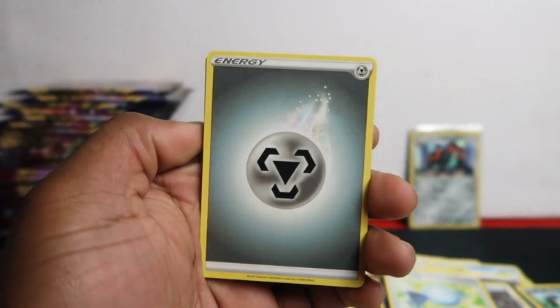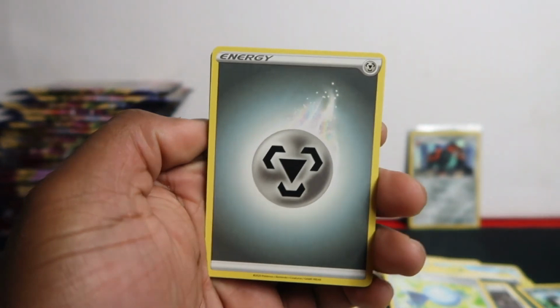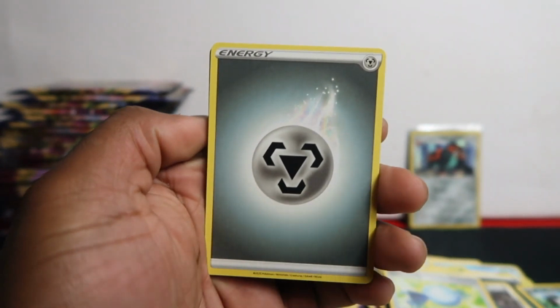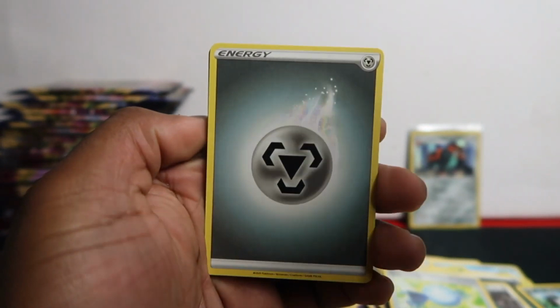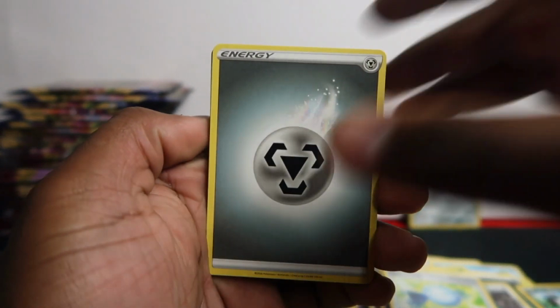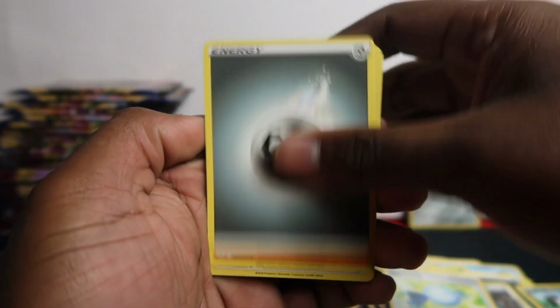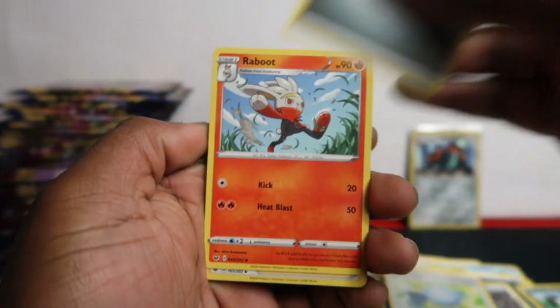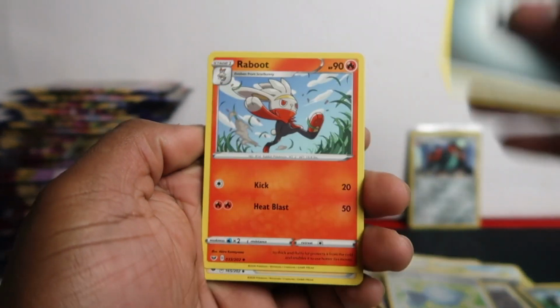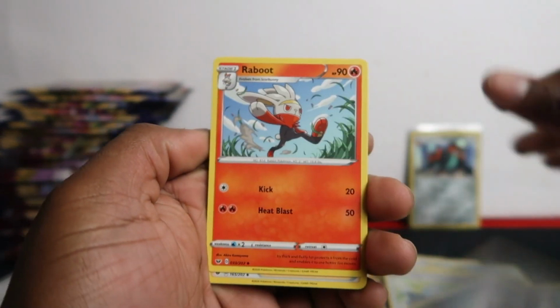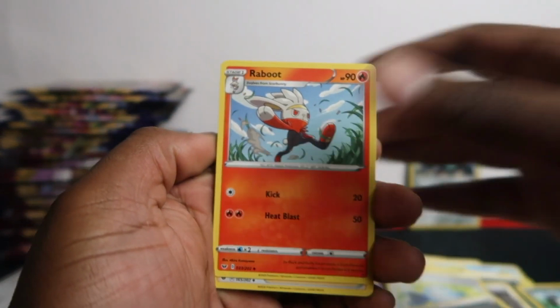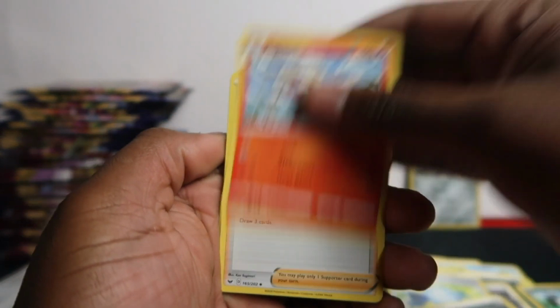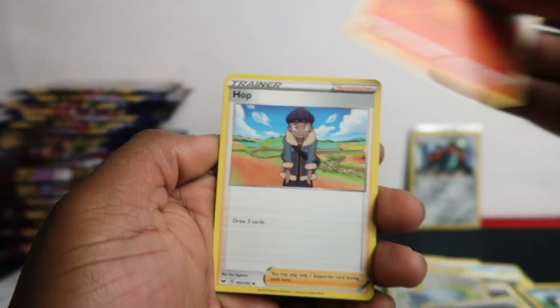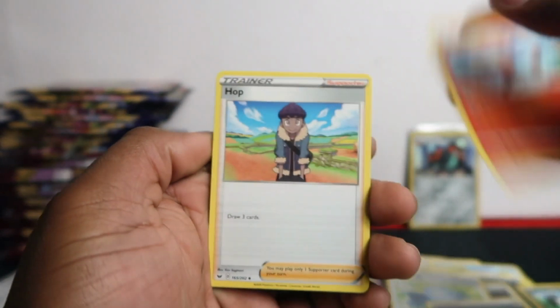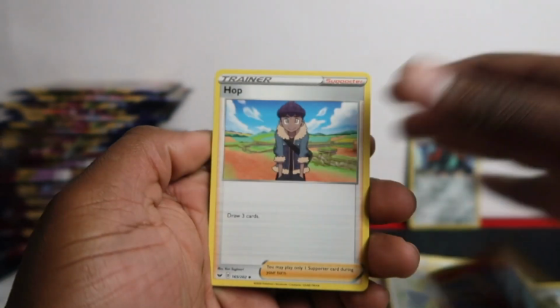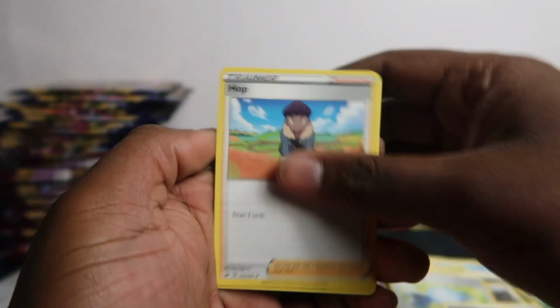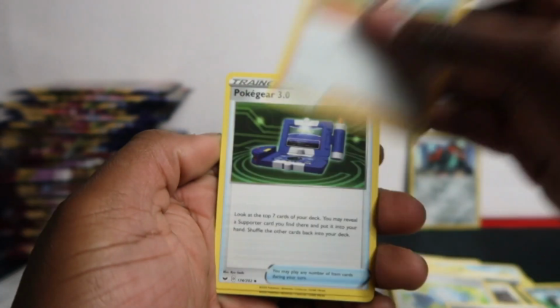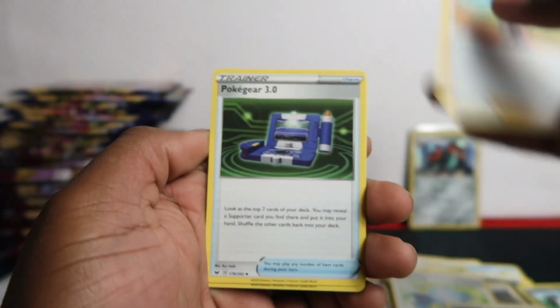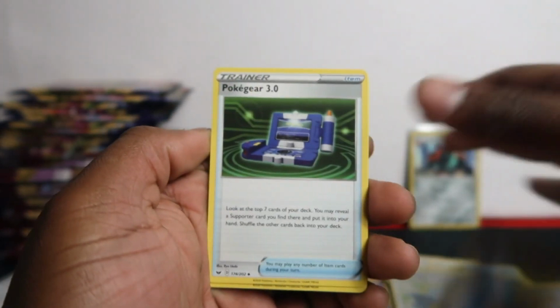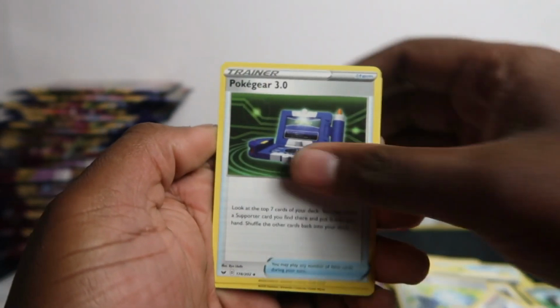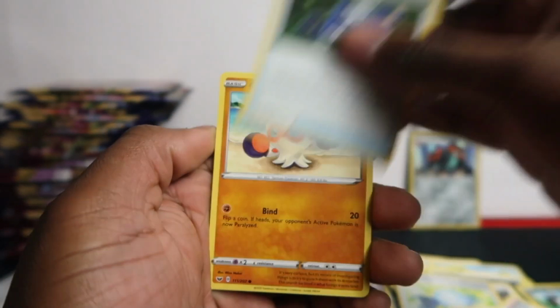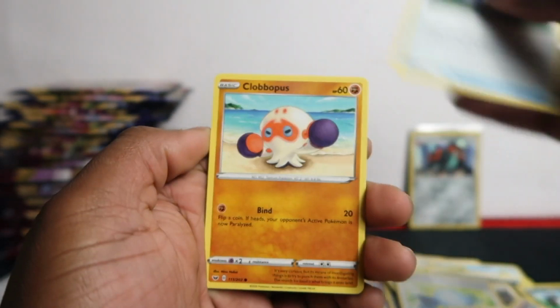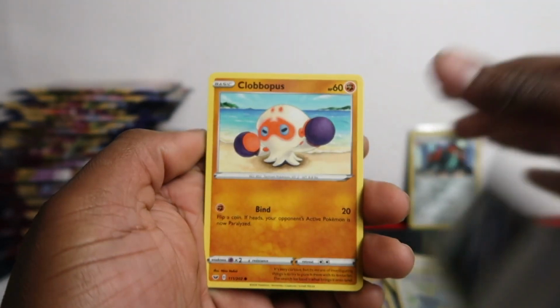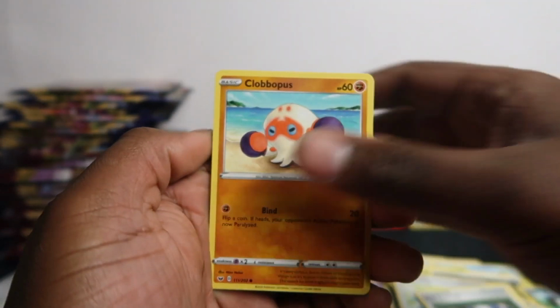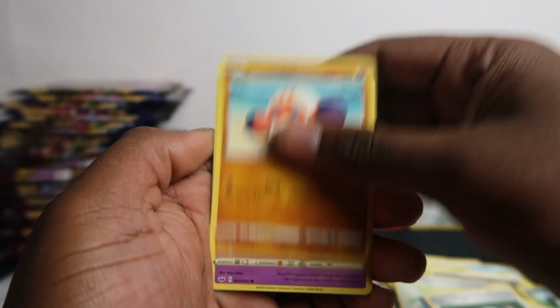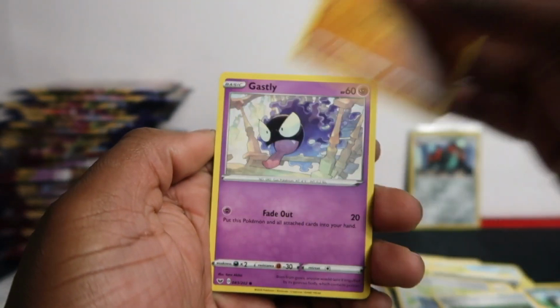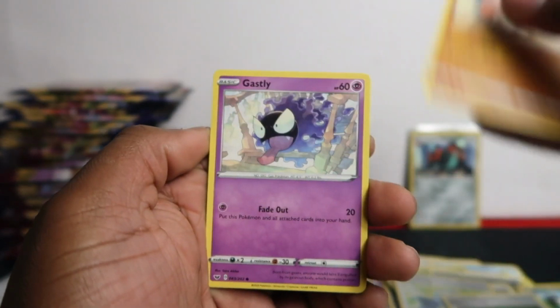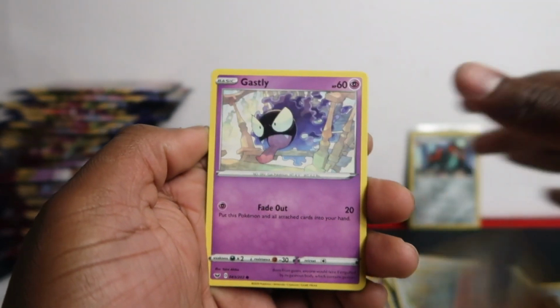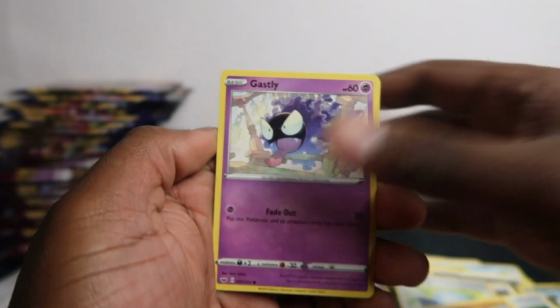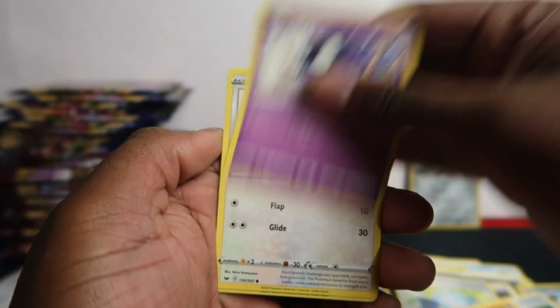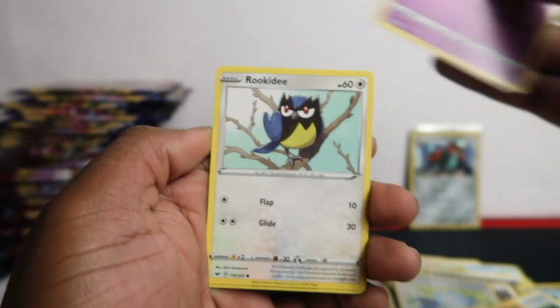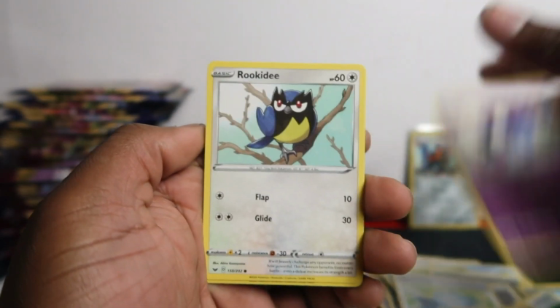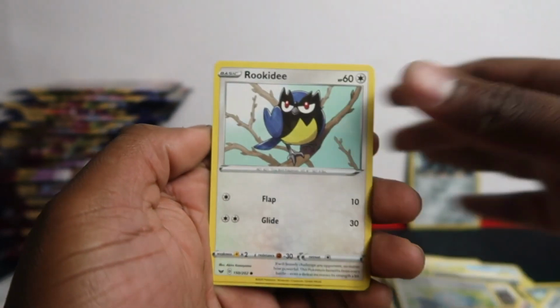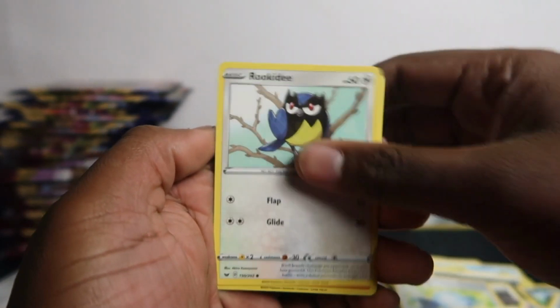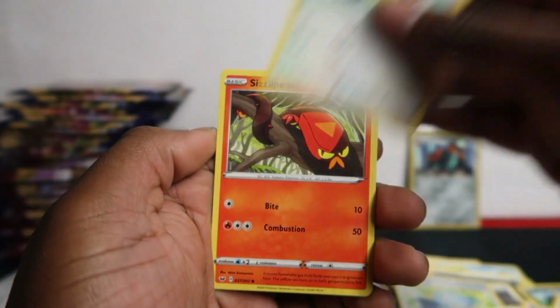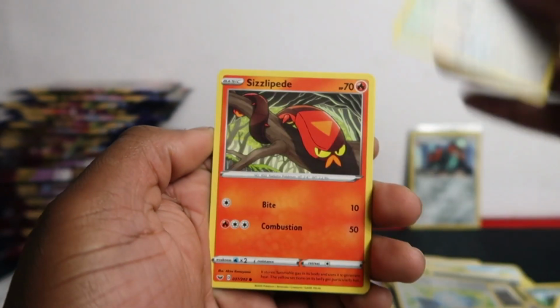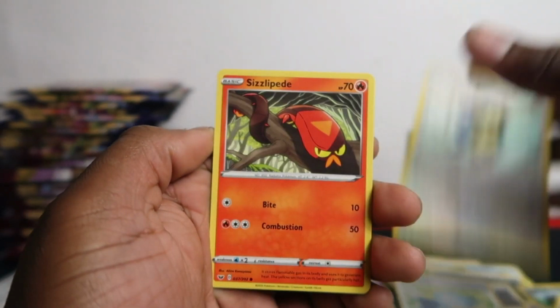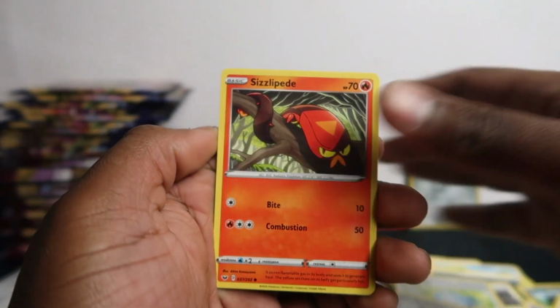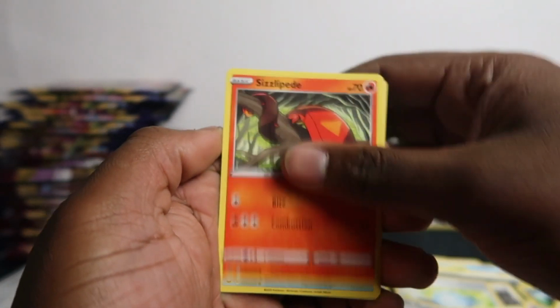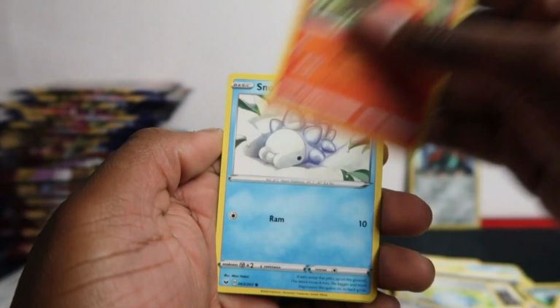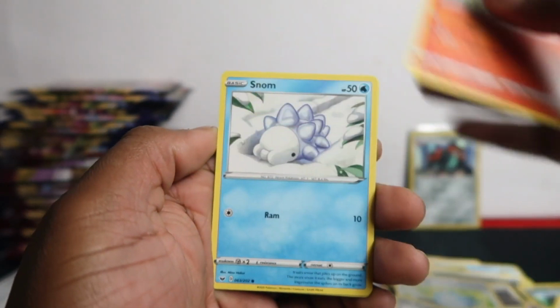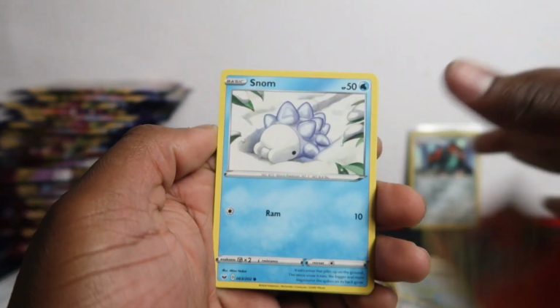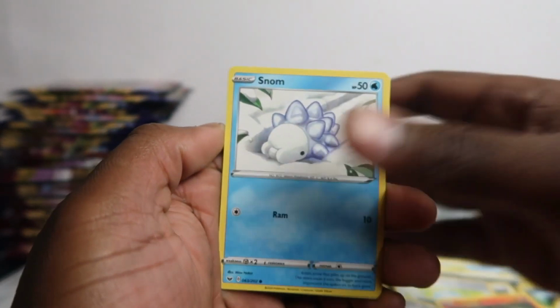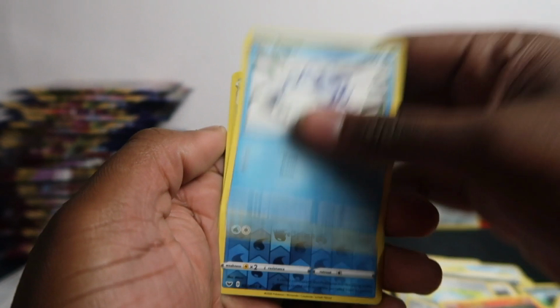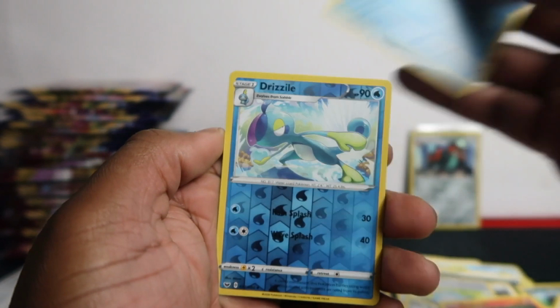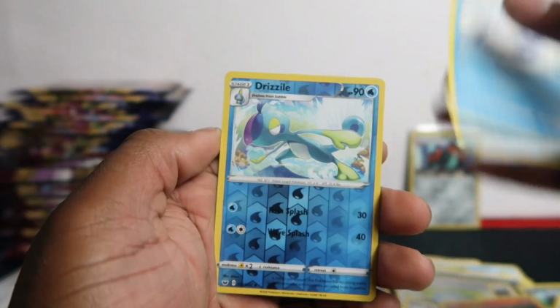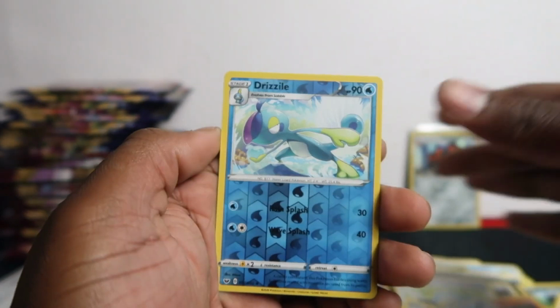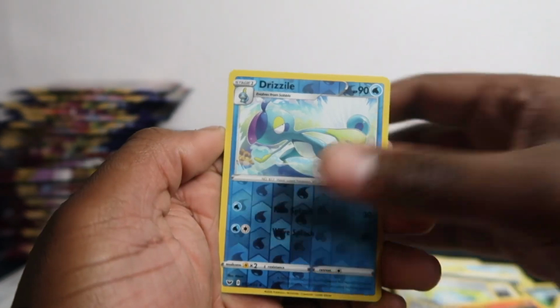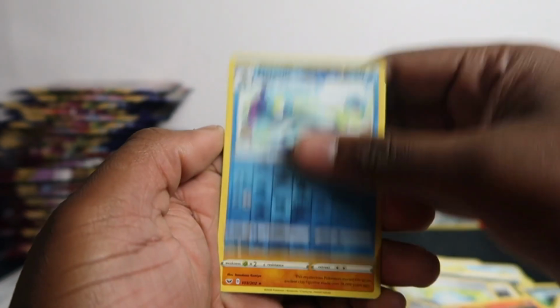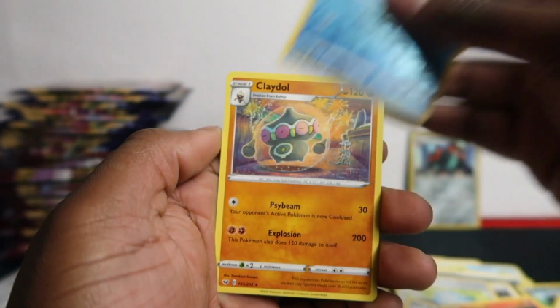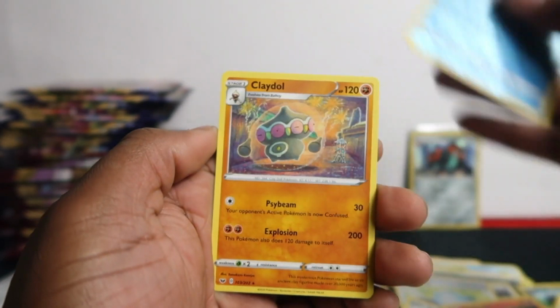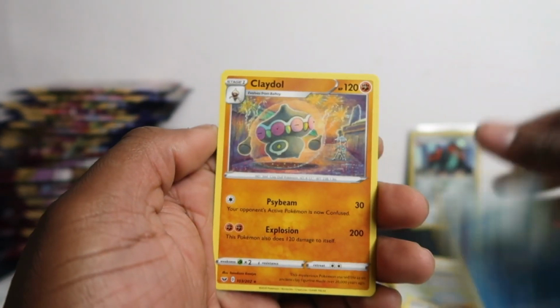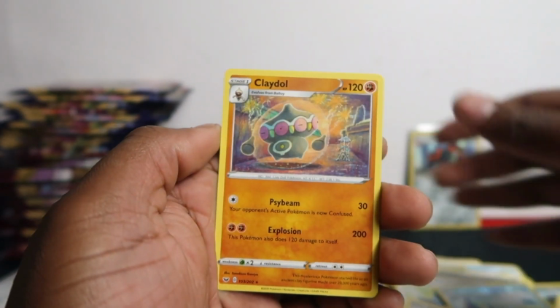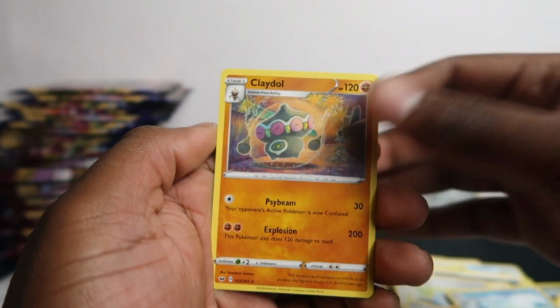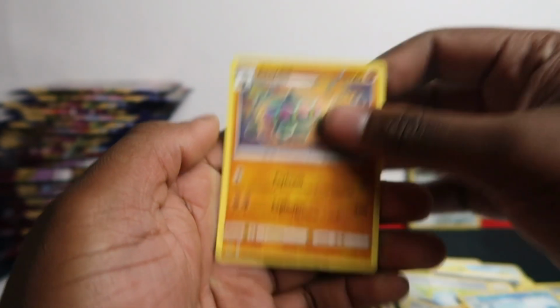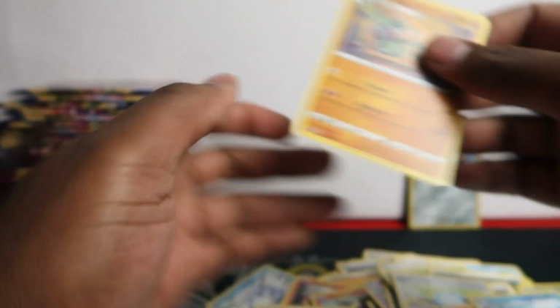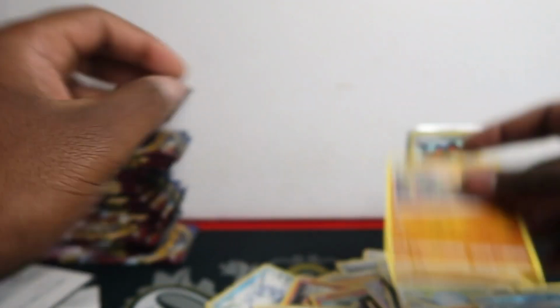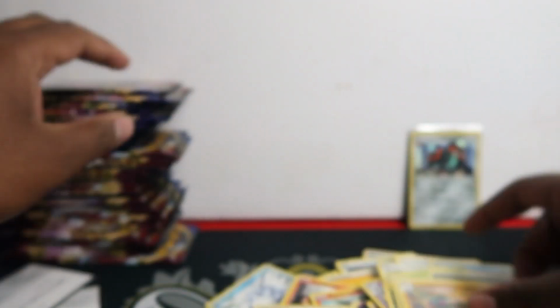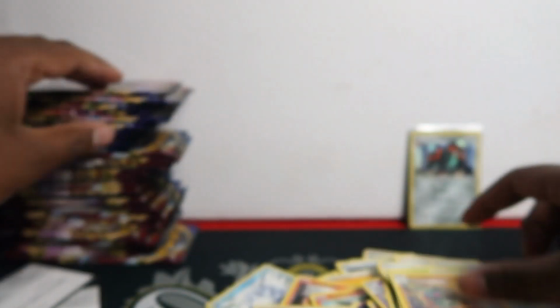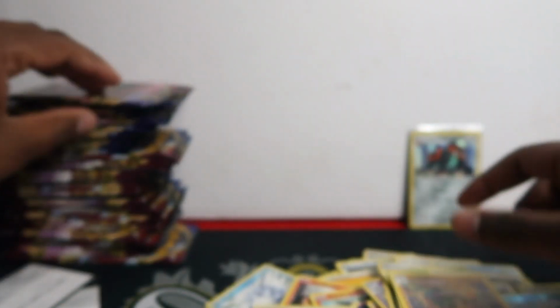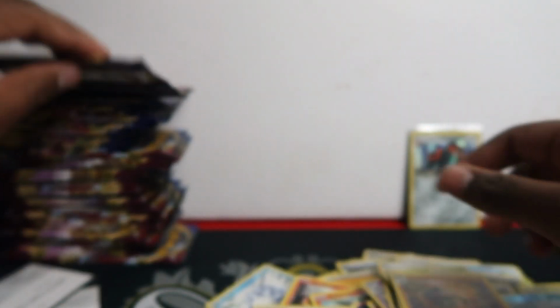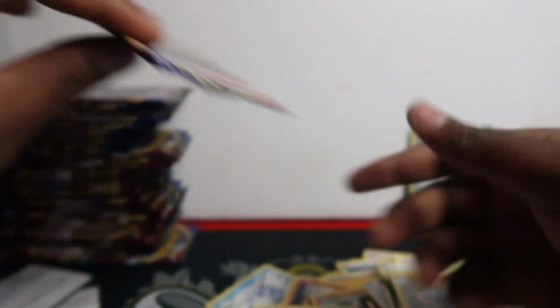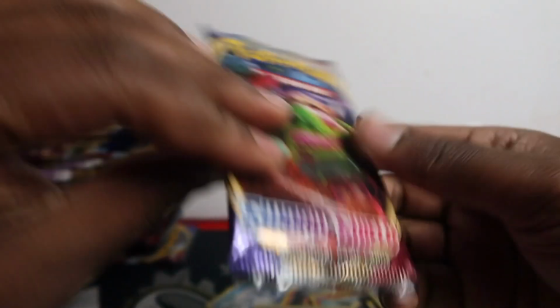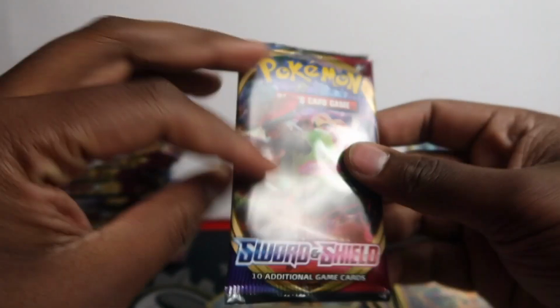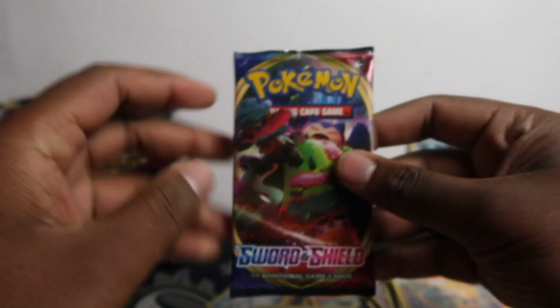Raboot, Hop, Pokégear, Clopperpuss, Galarian Corsola, Rookidee, Sizzlipede, Snover, Drizzile, and Claydol.